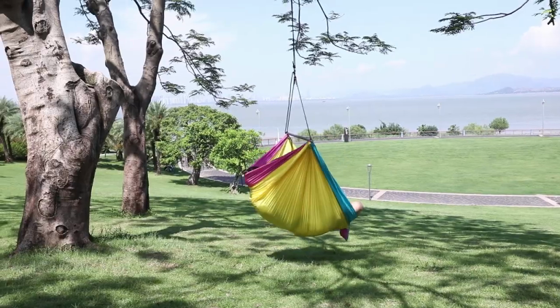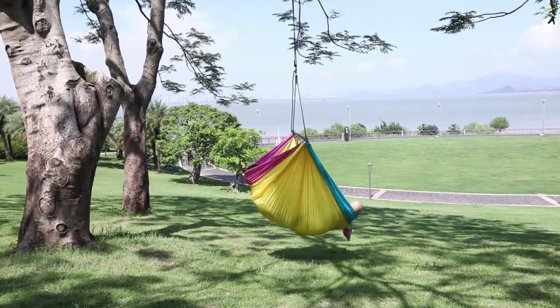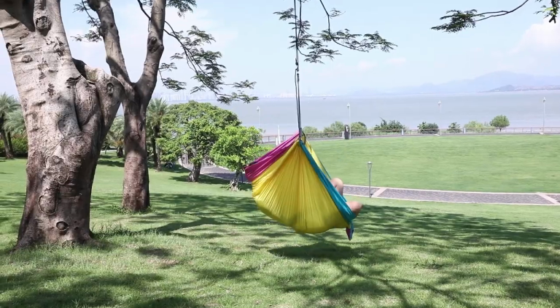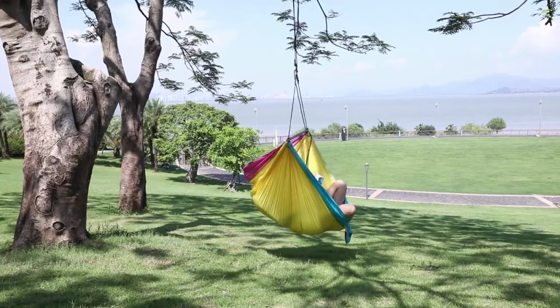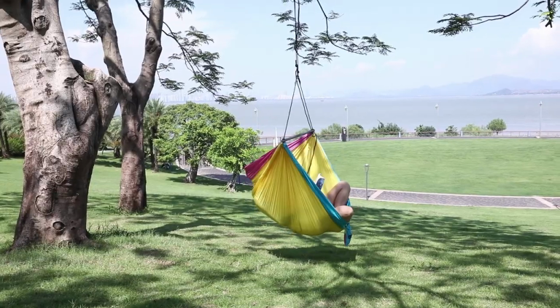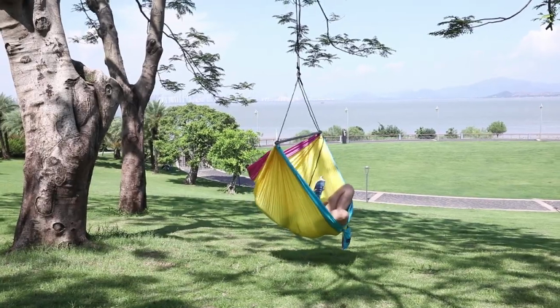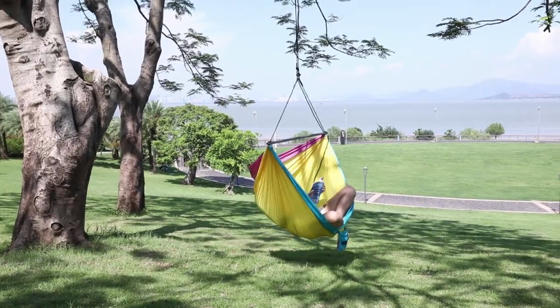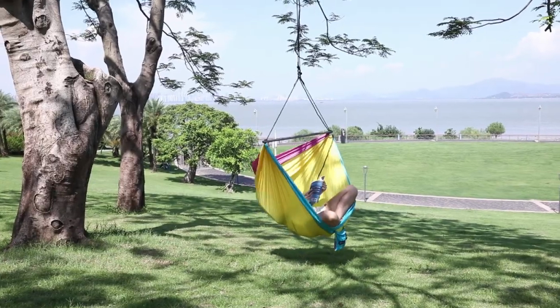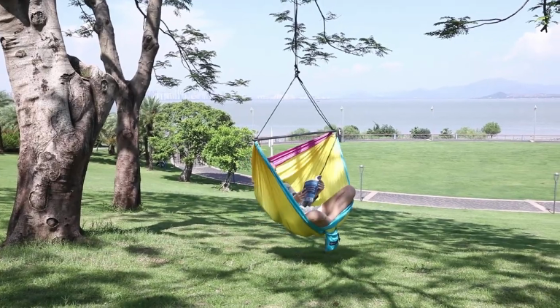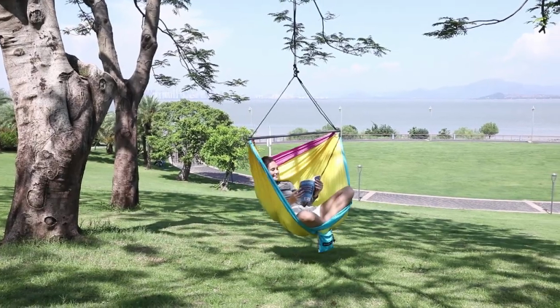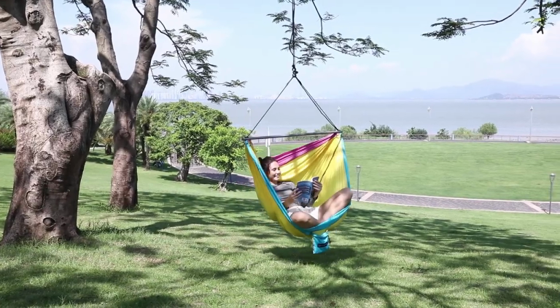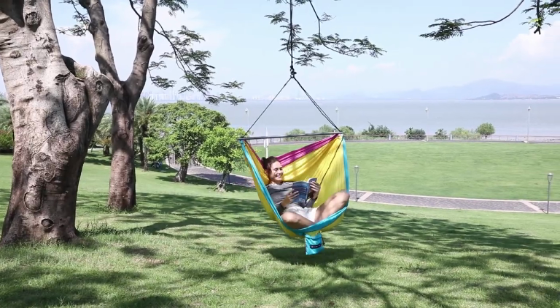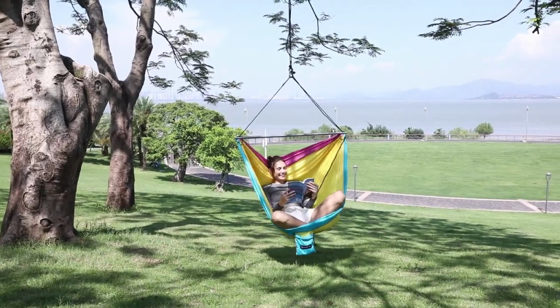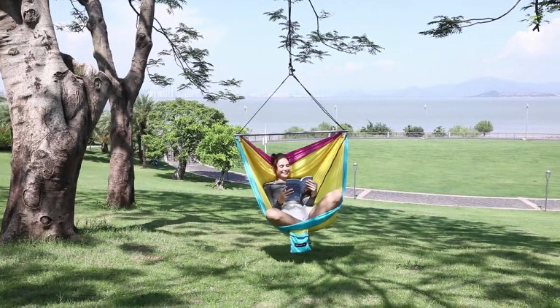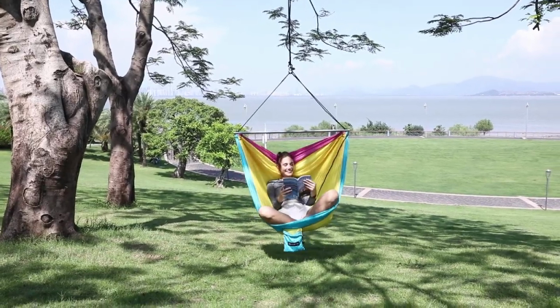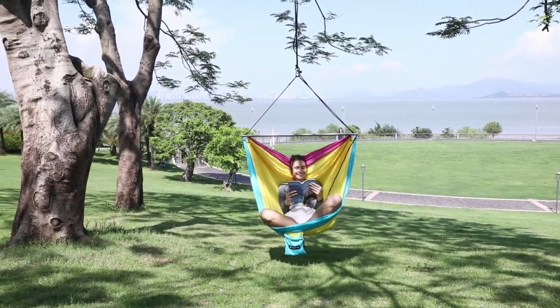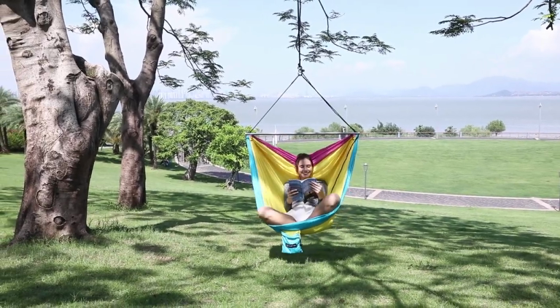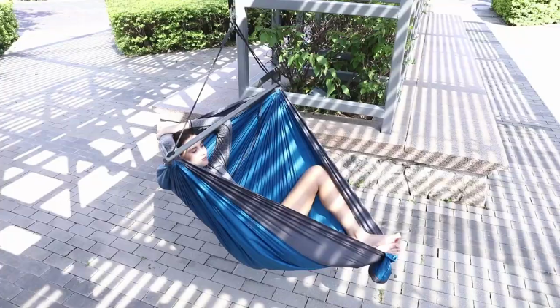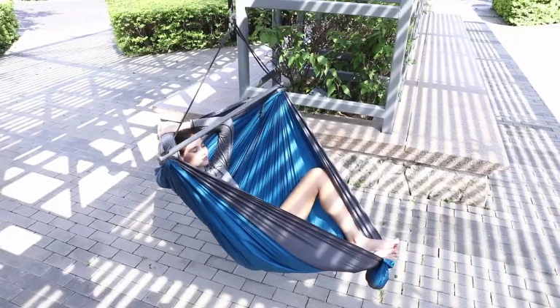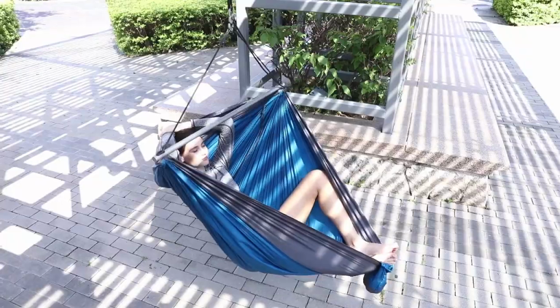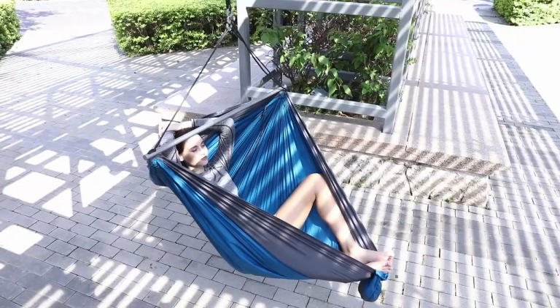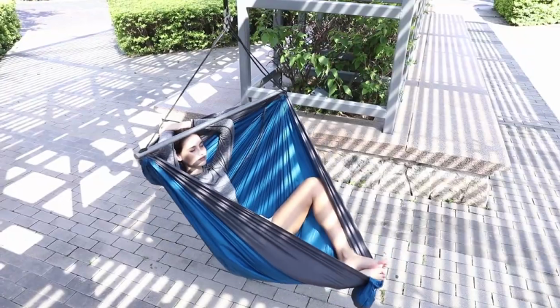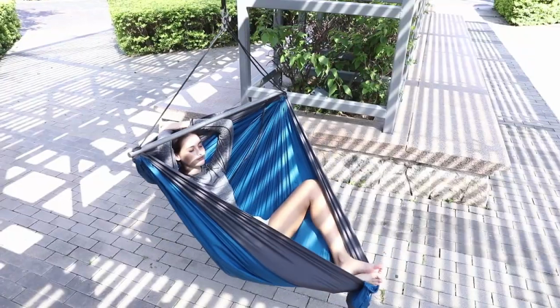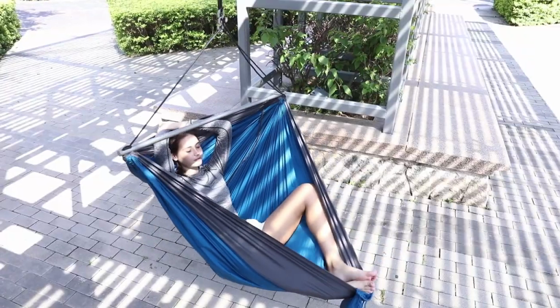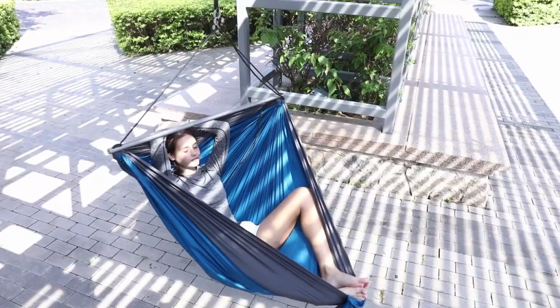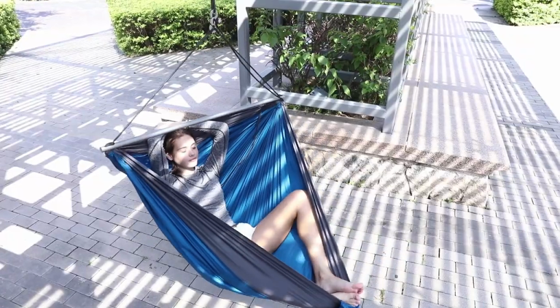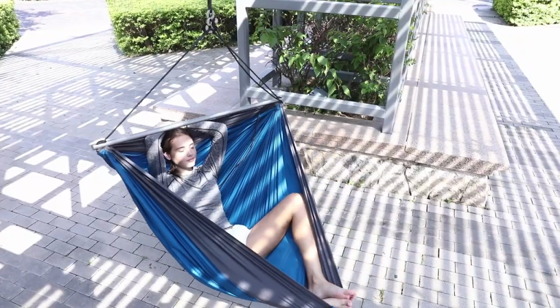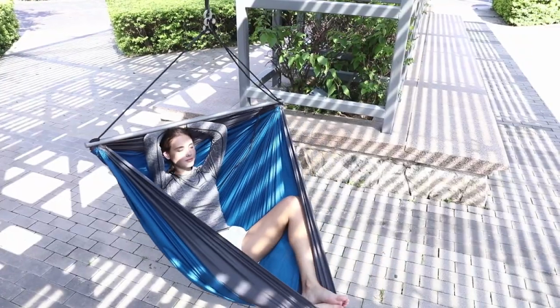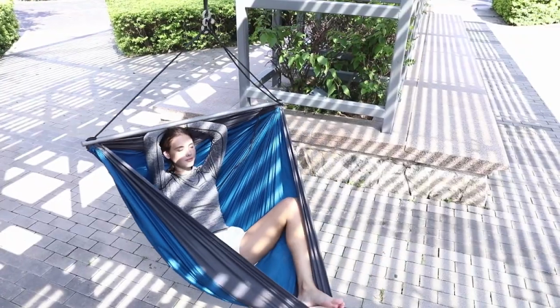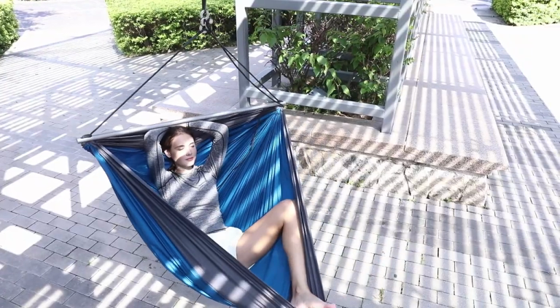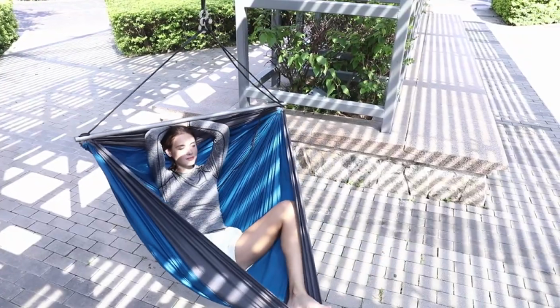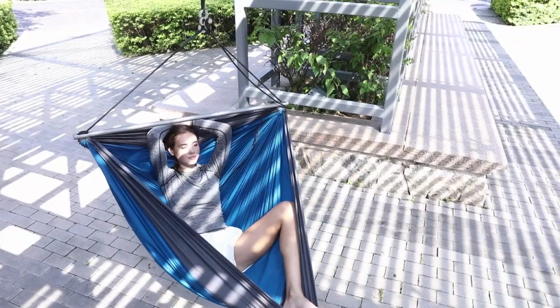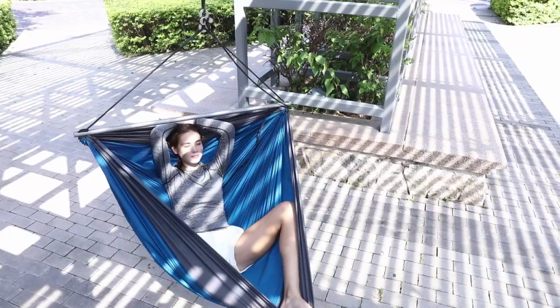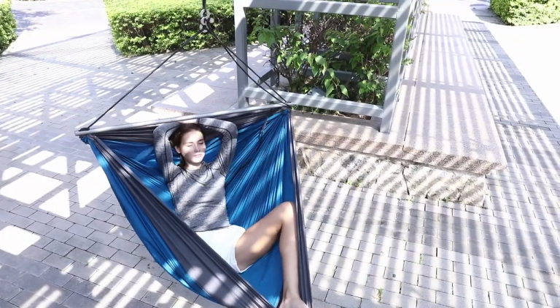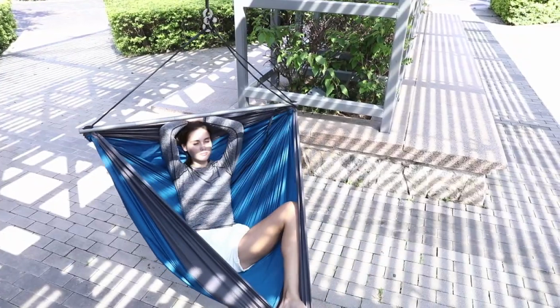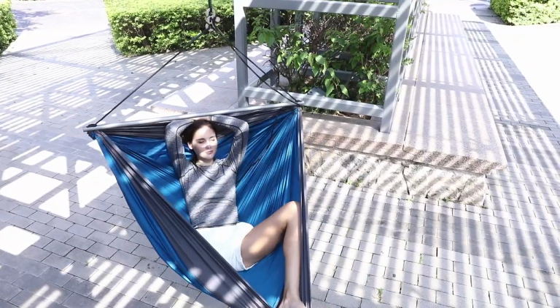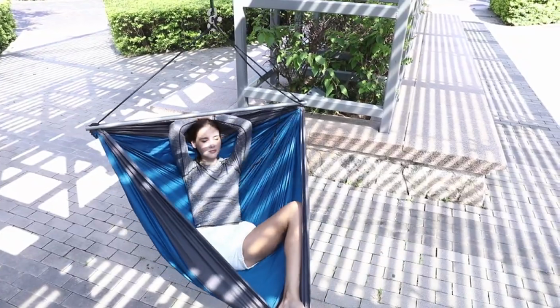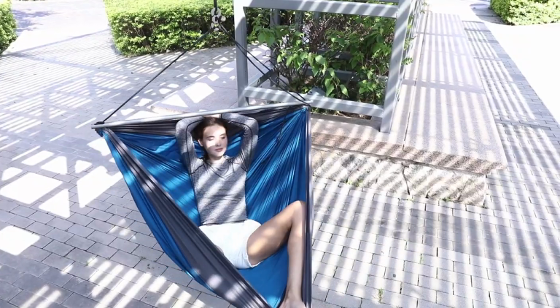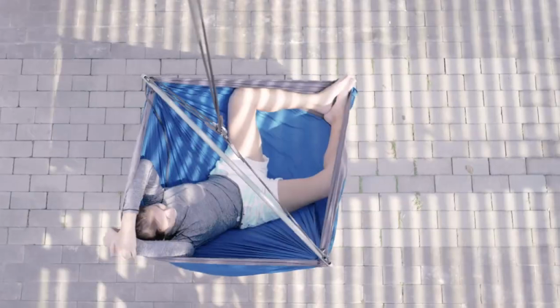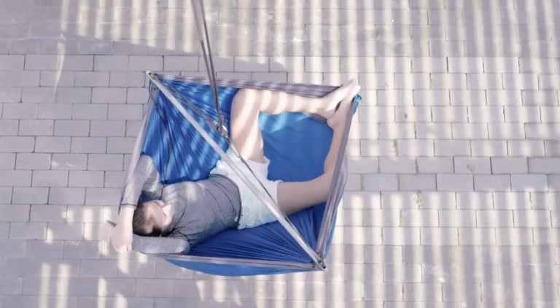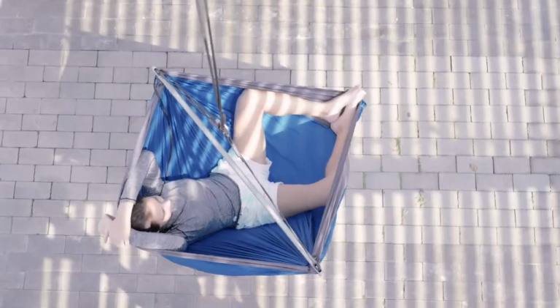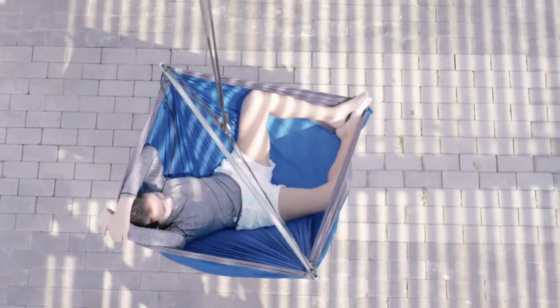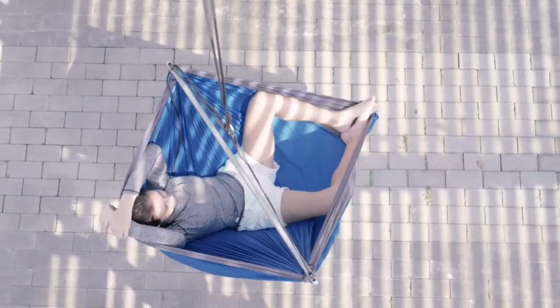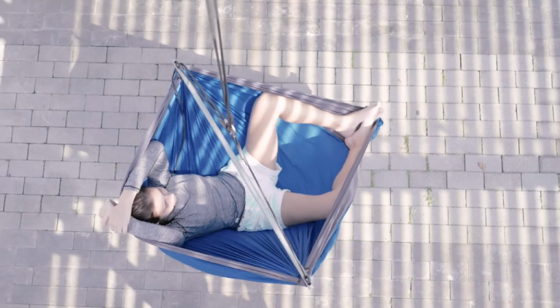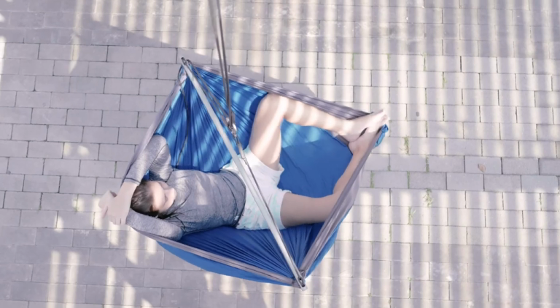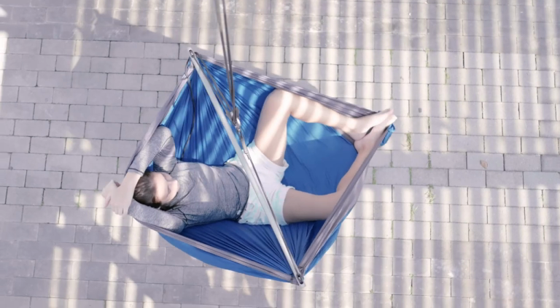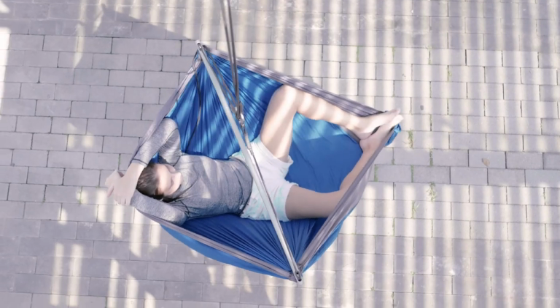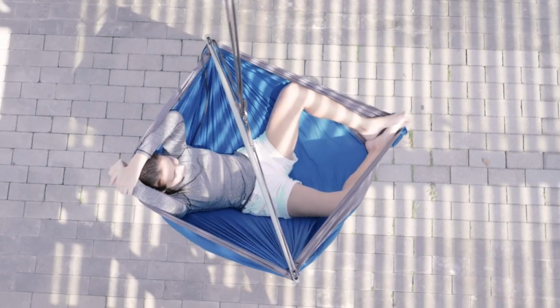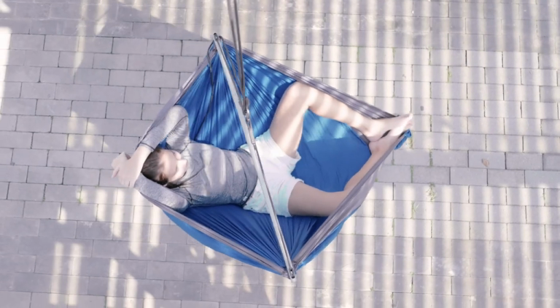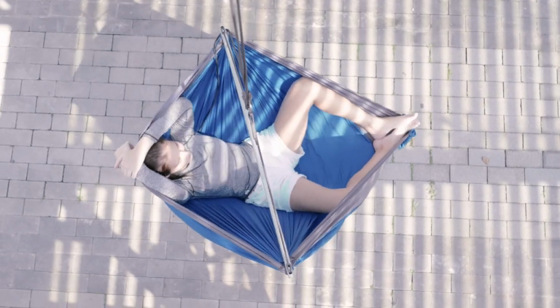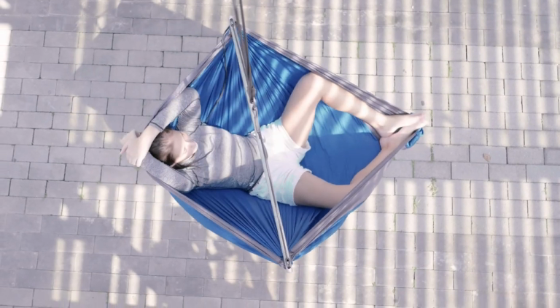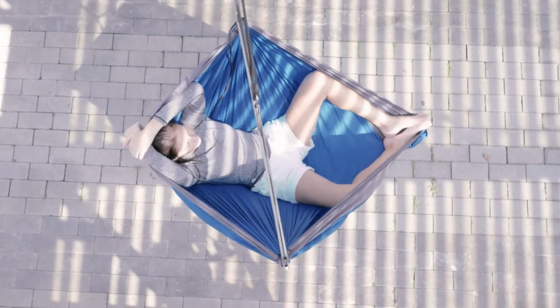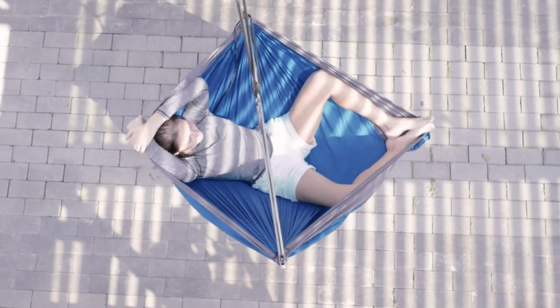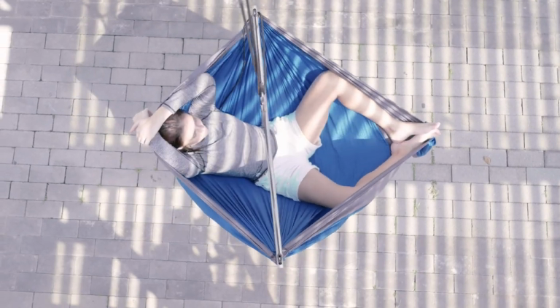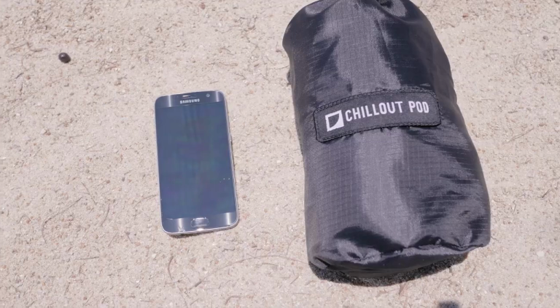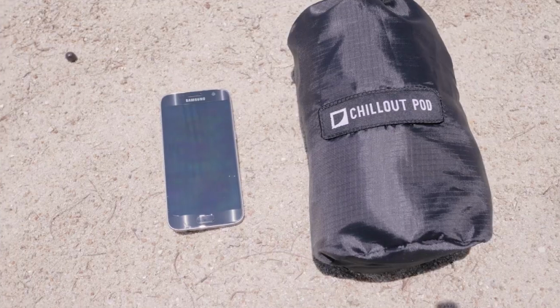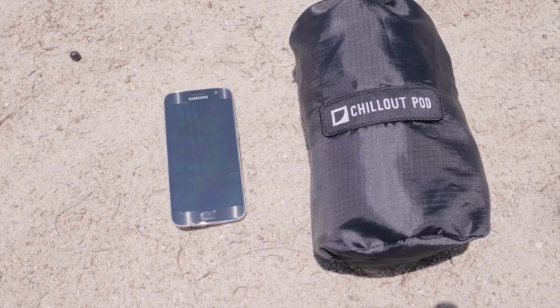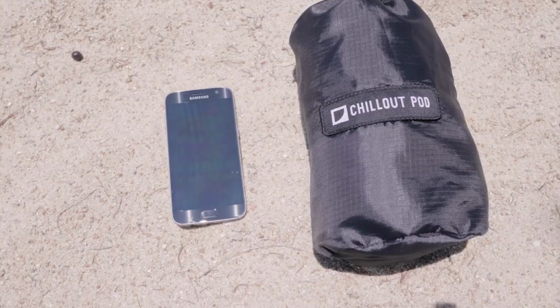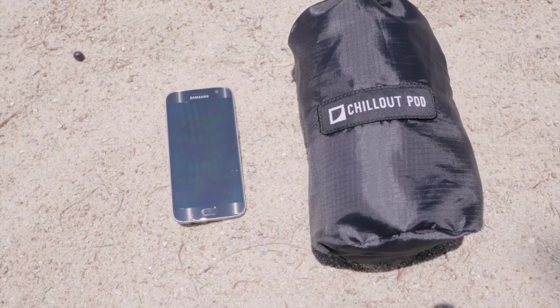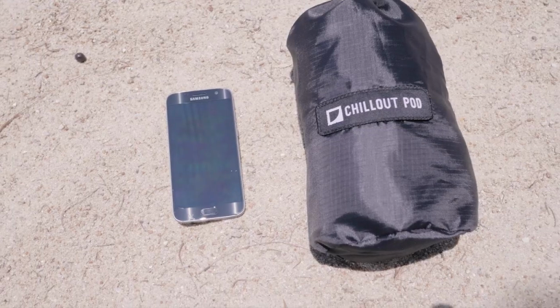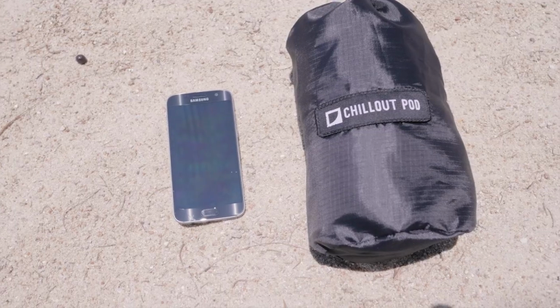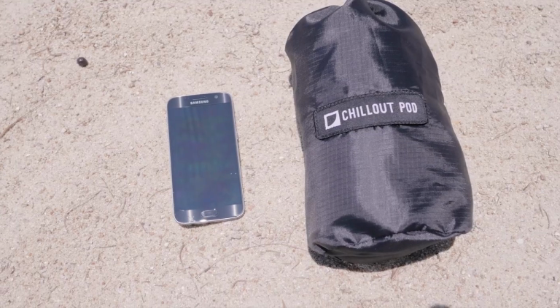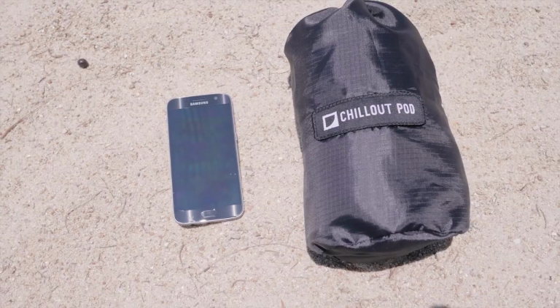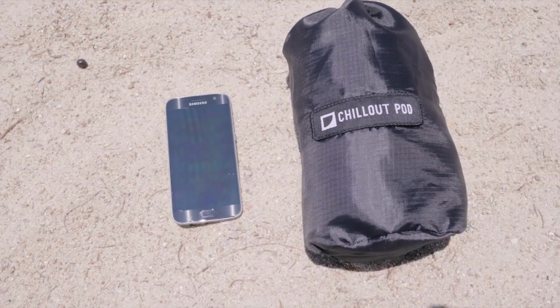Chill Out Pod is the world's first travel hammock chair of its kind. It's ultra comfortable, lightweight, and truly portable.